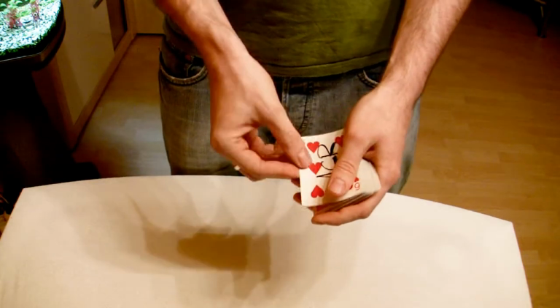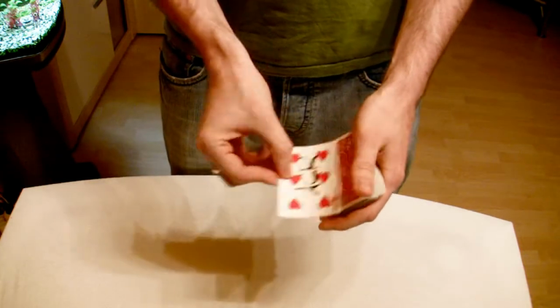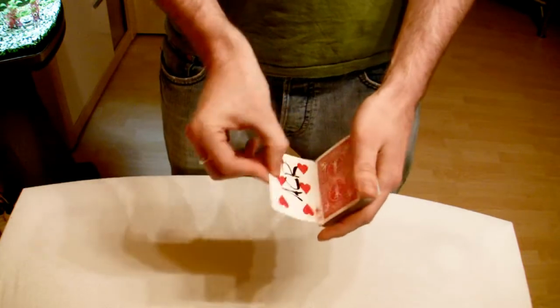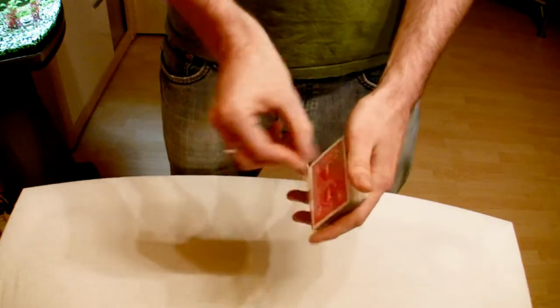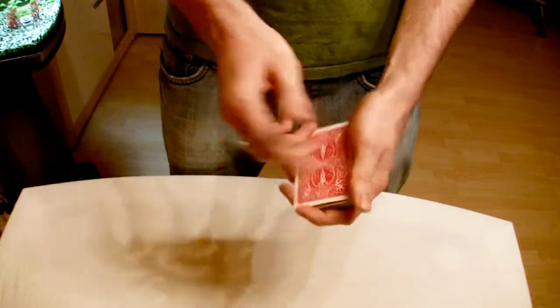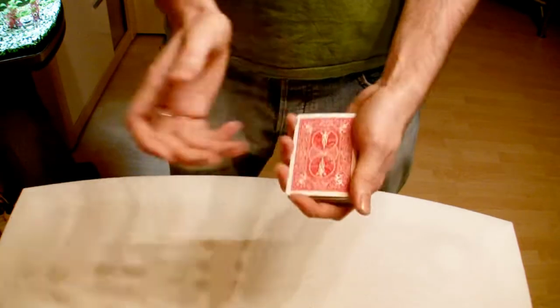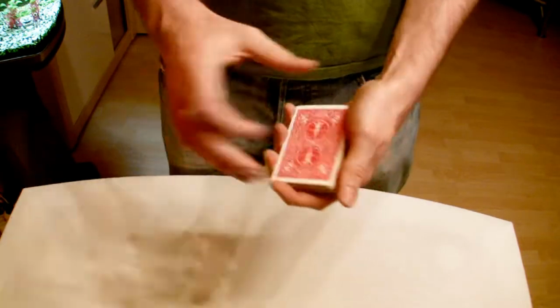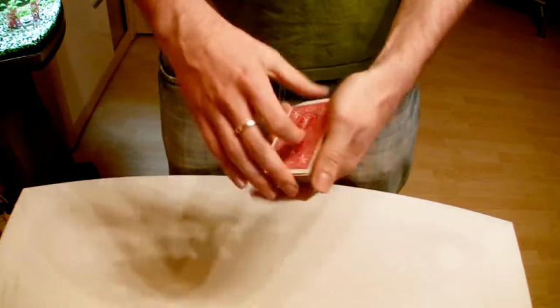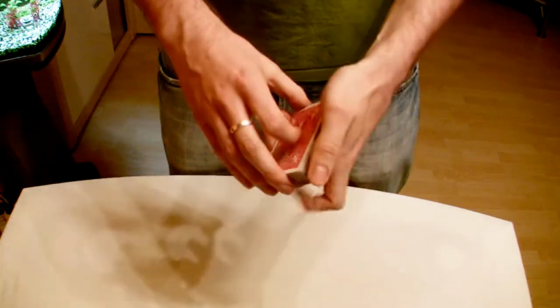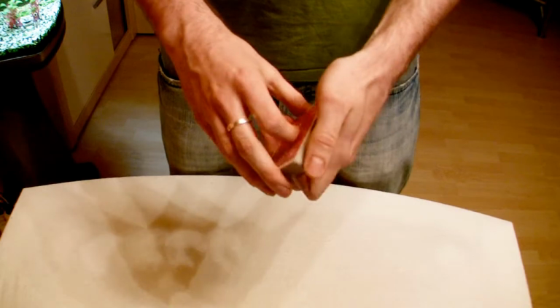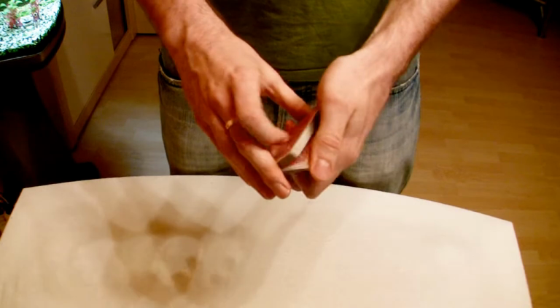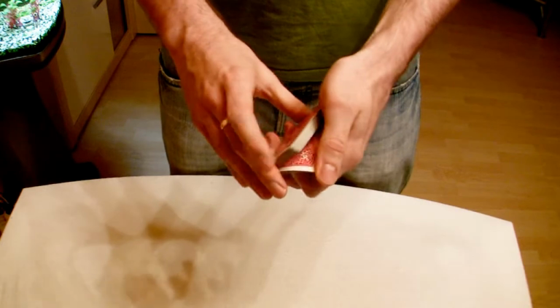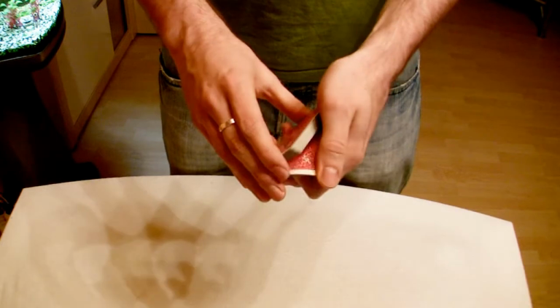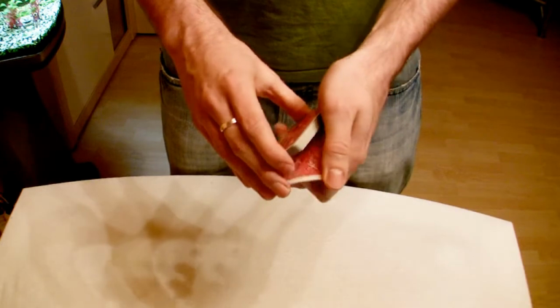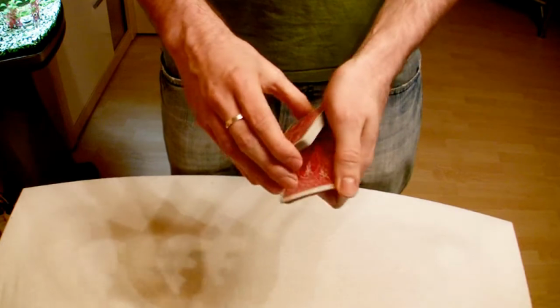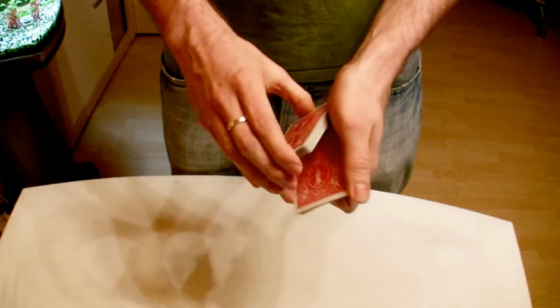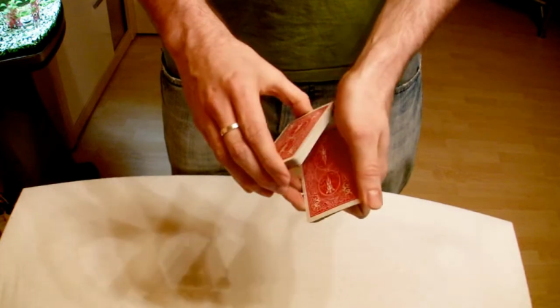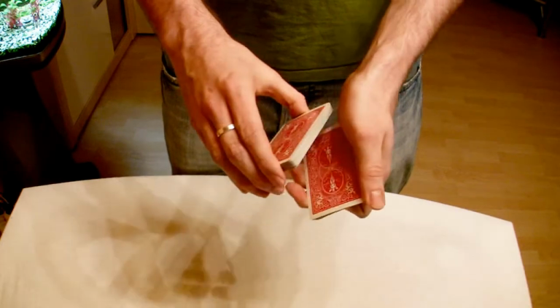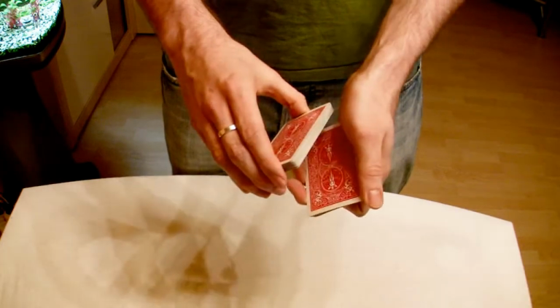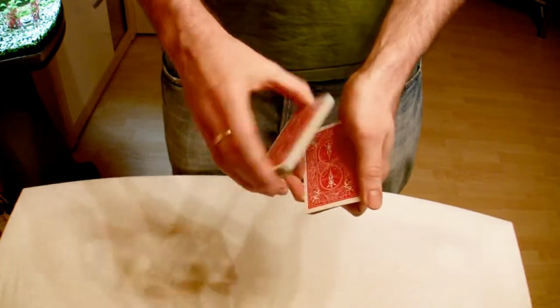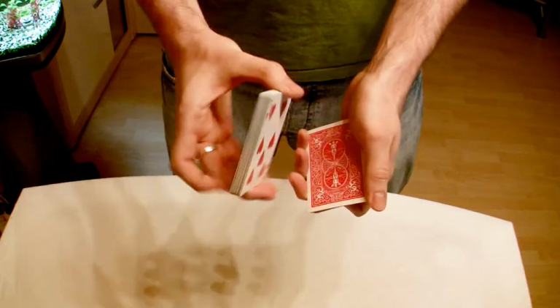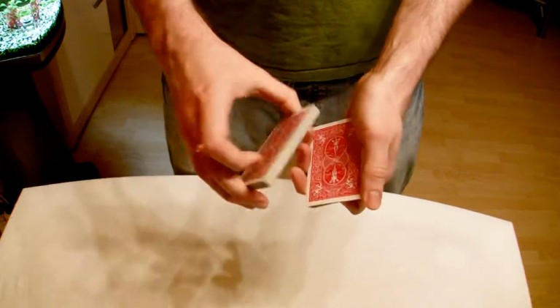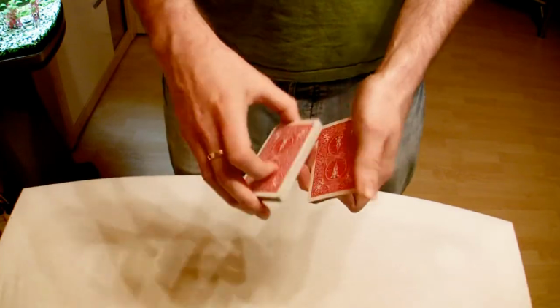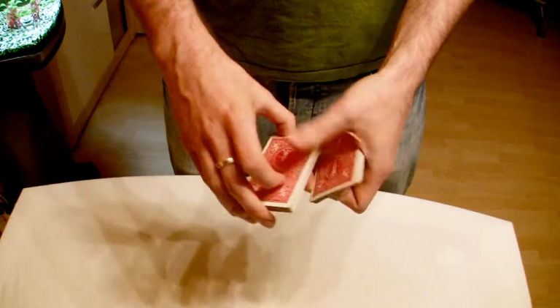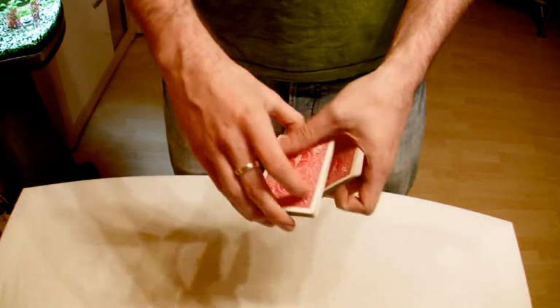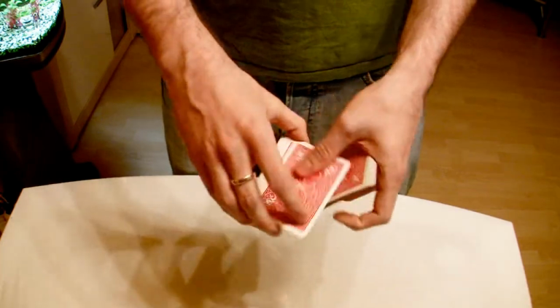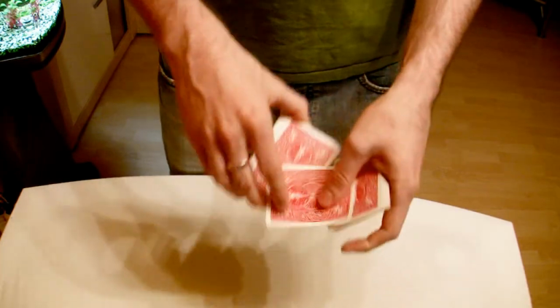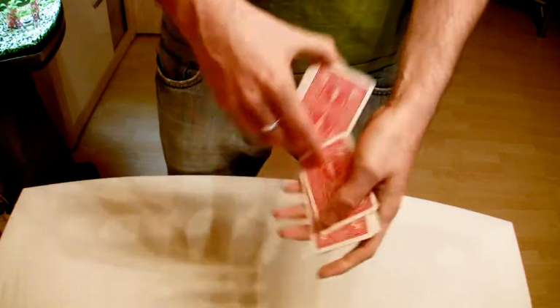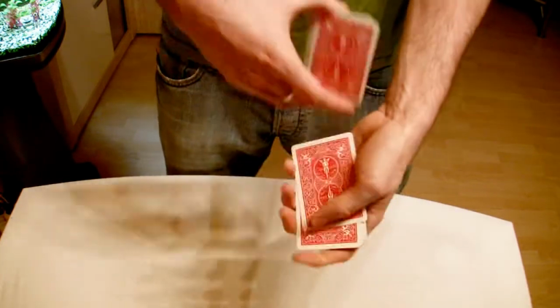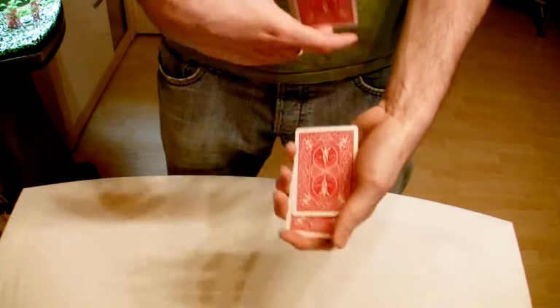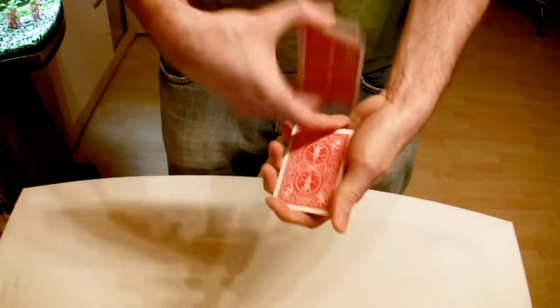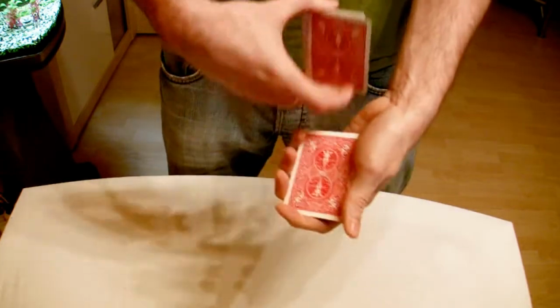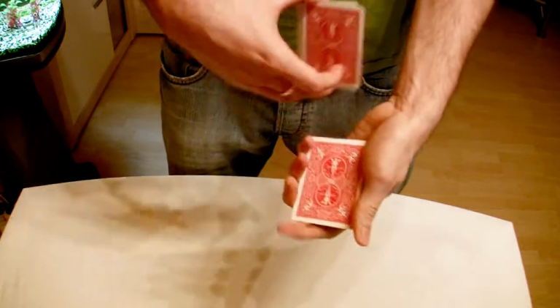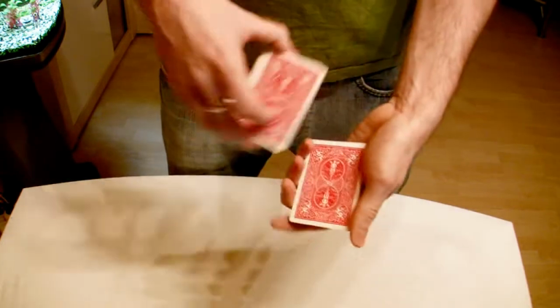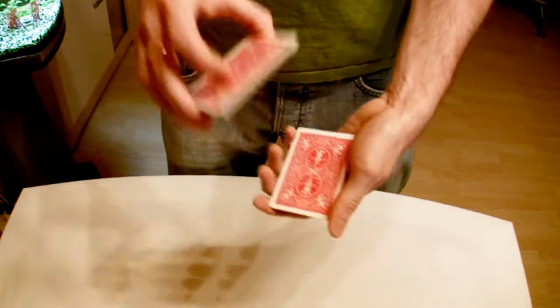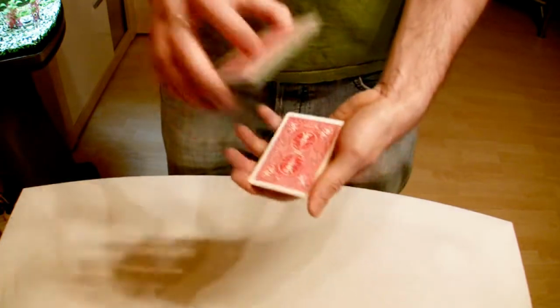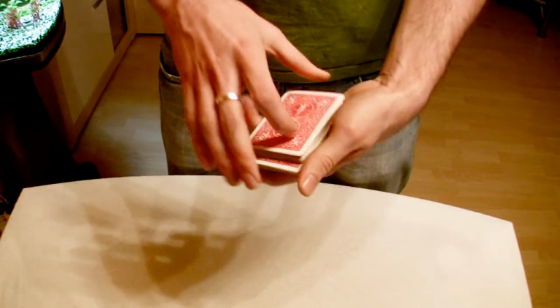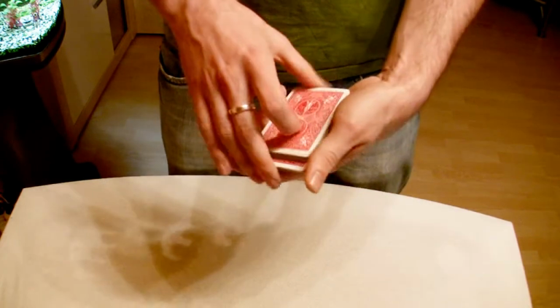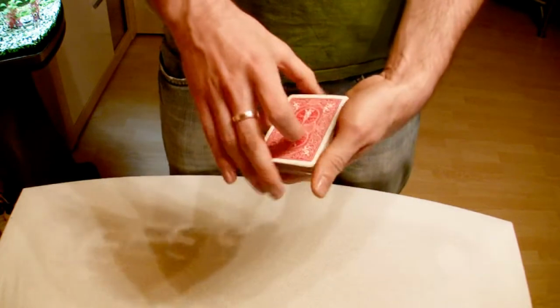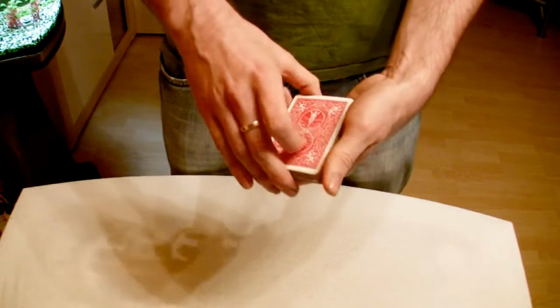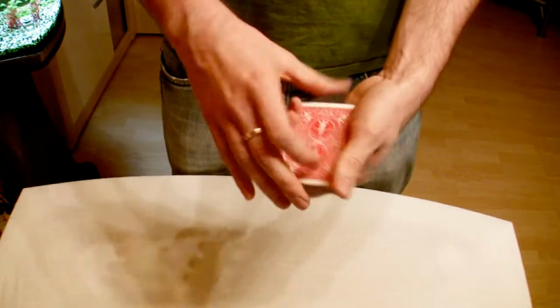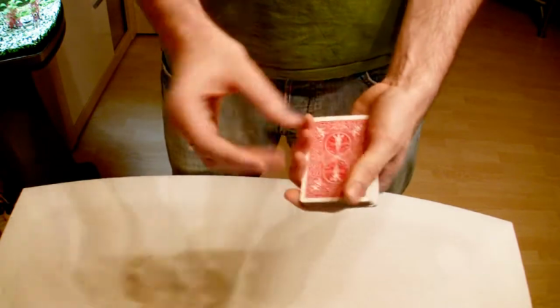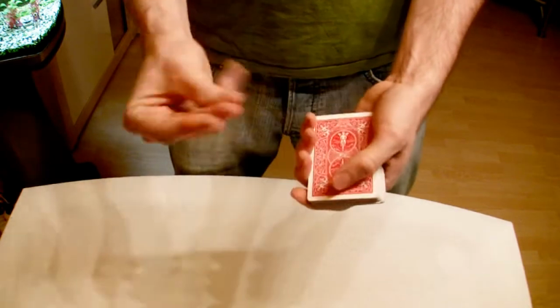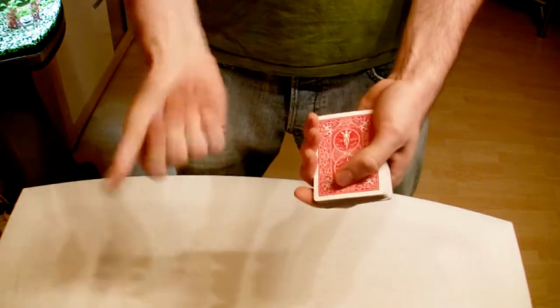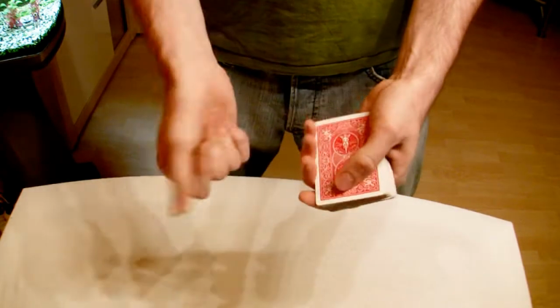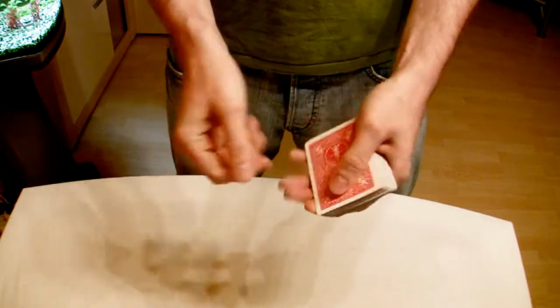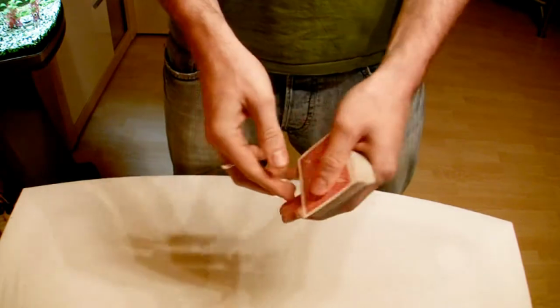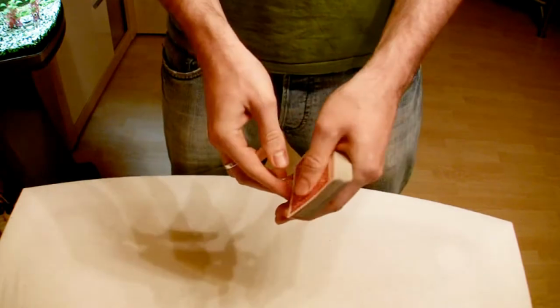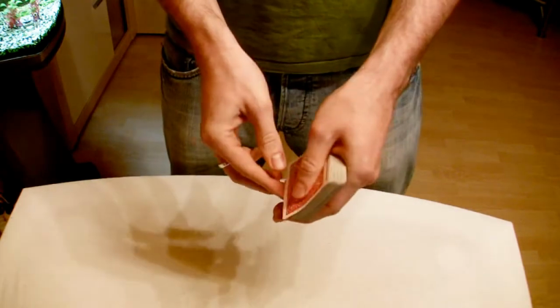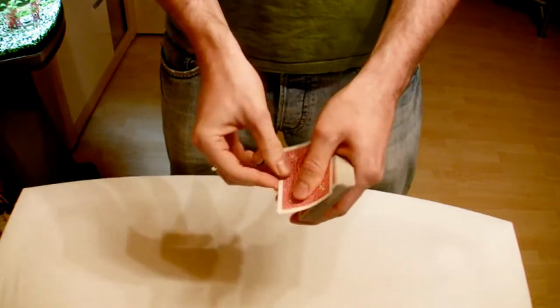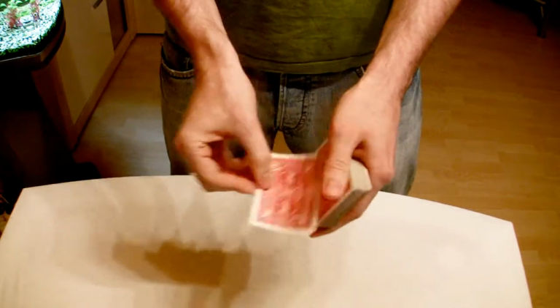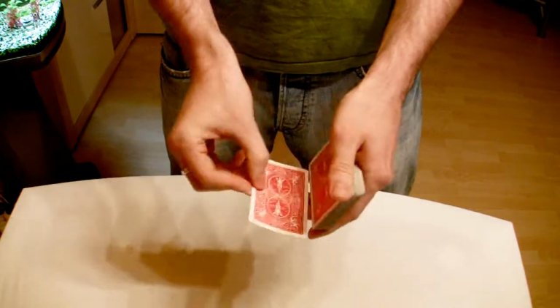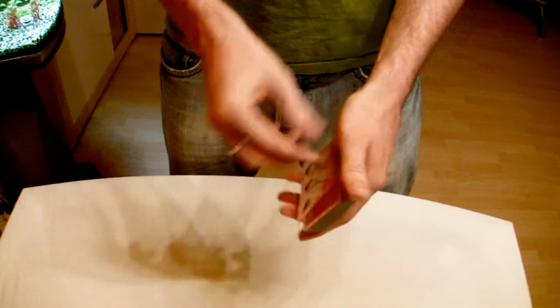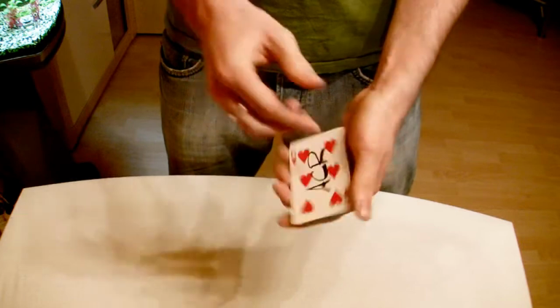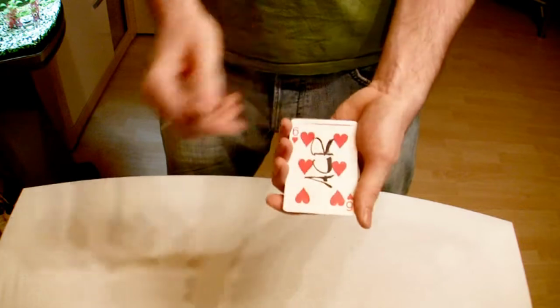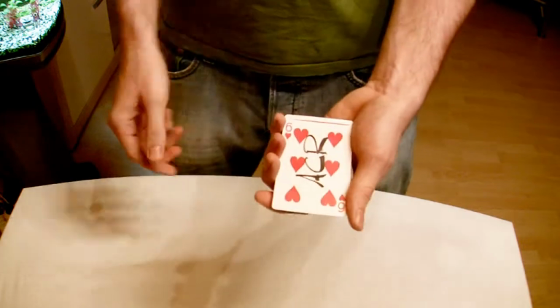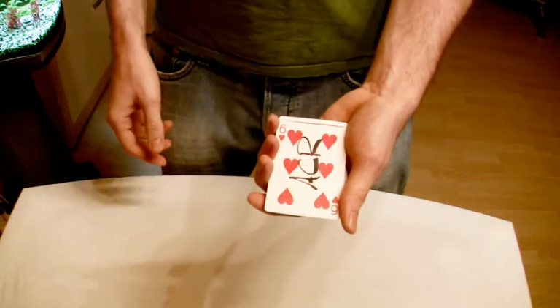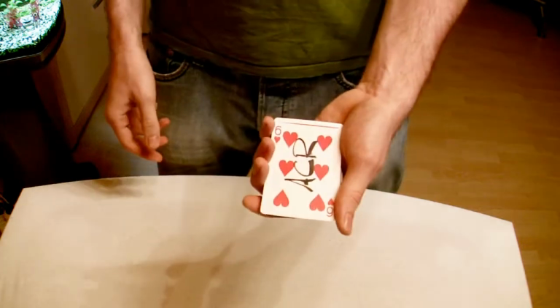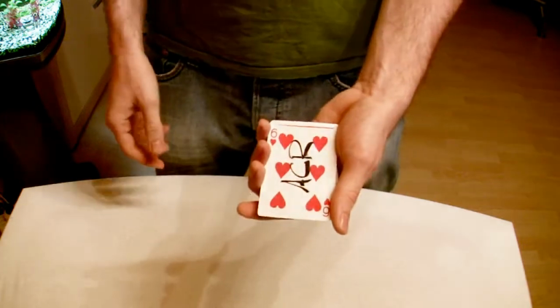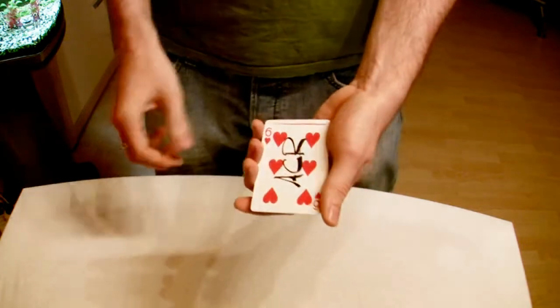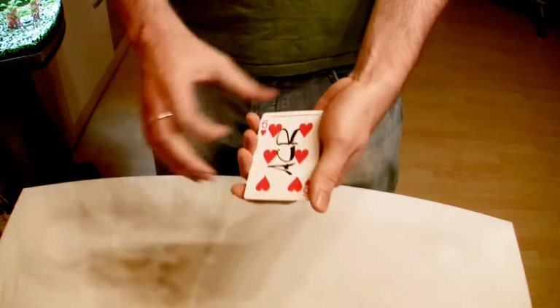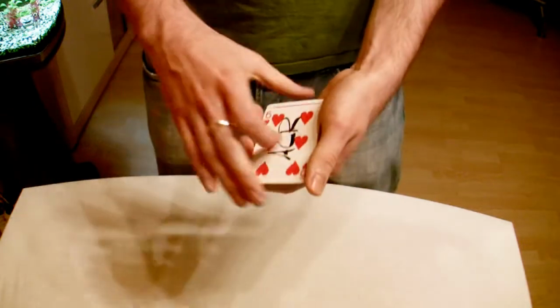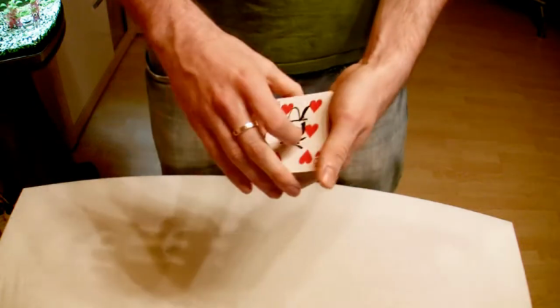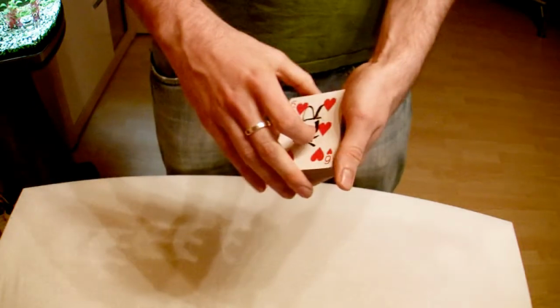Now this was kind of slow, so let's do it a little bit faster. Put it in the middle, snap my fingers, and back on top.